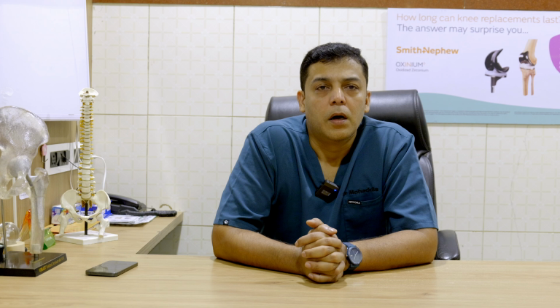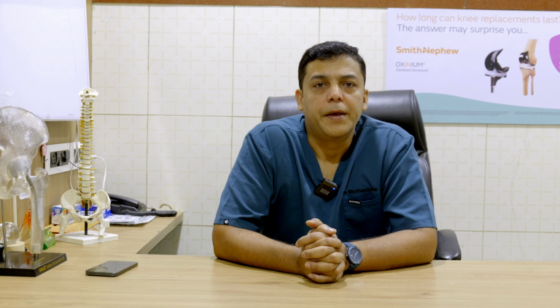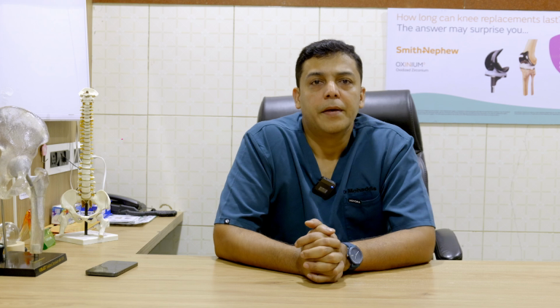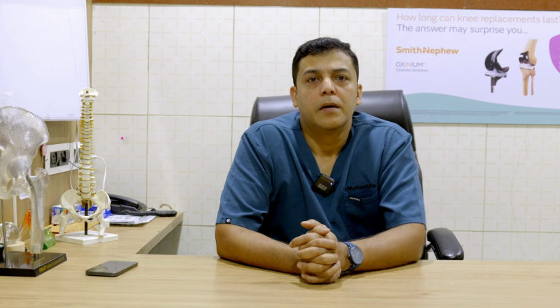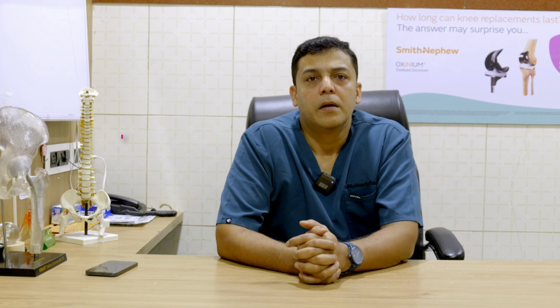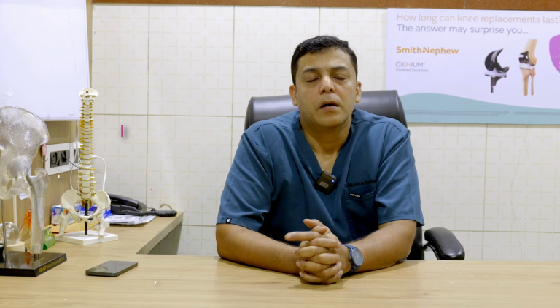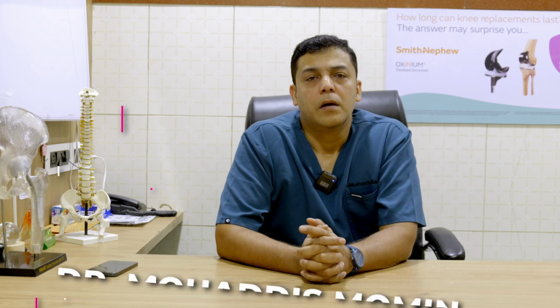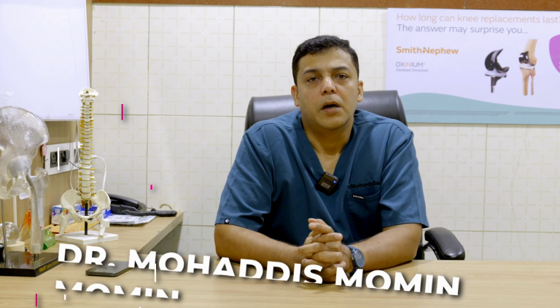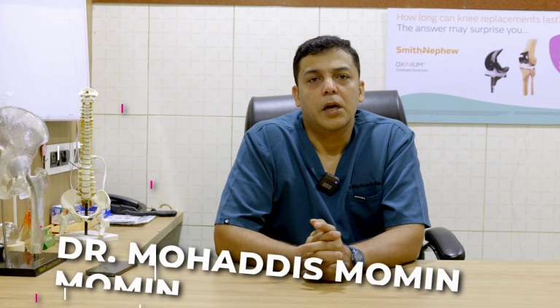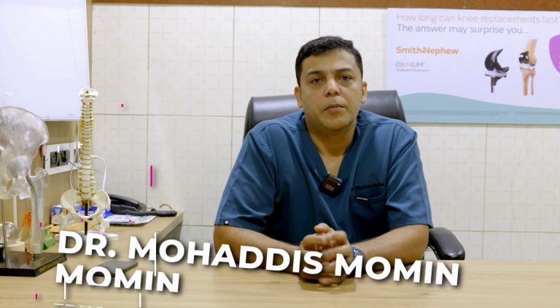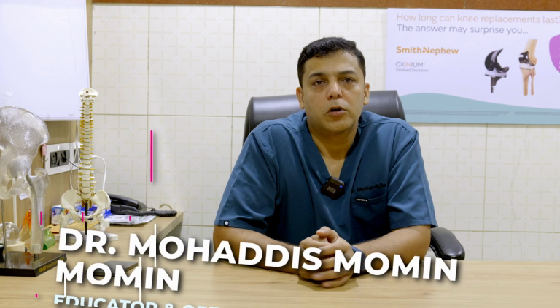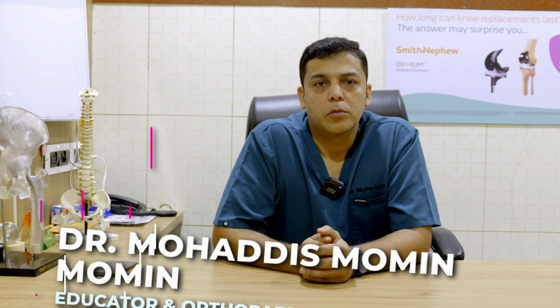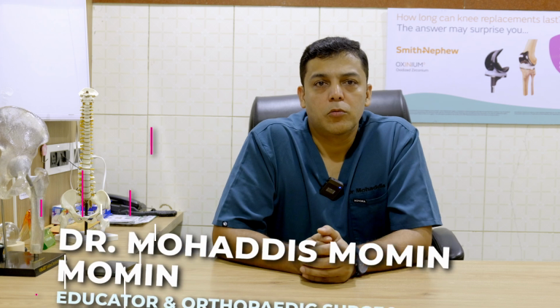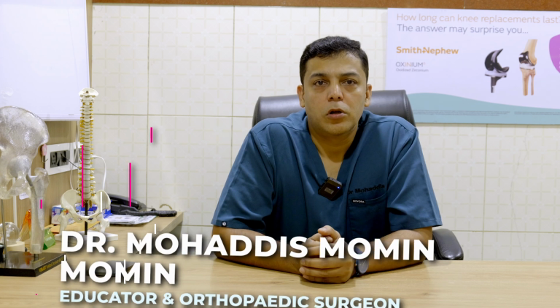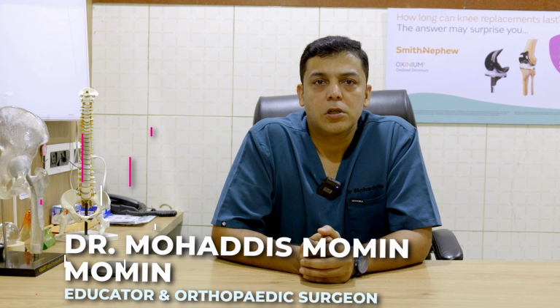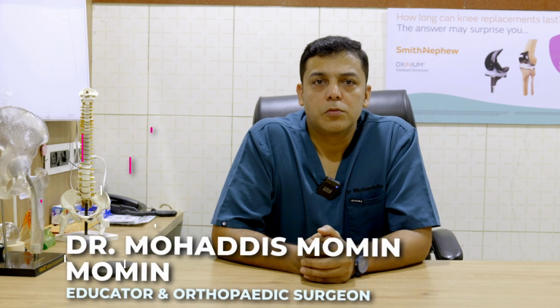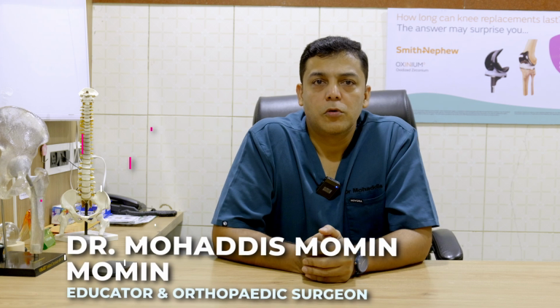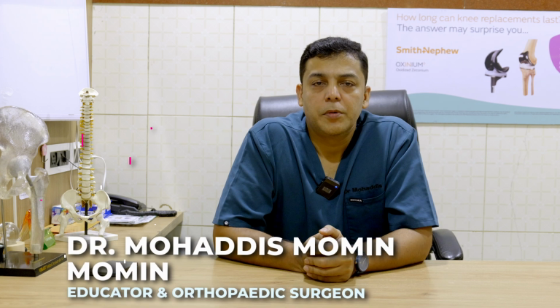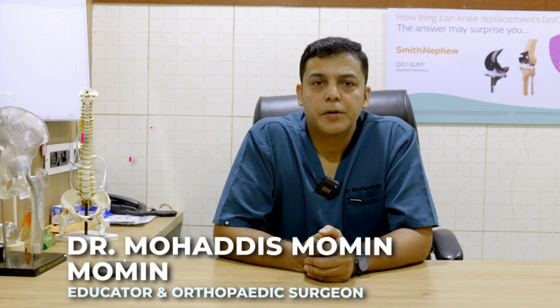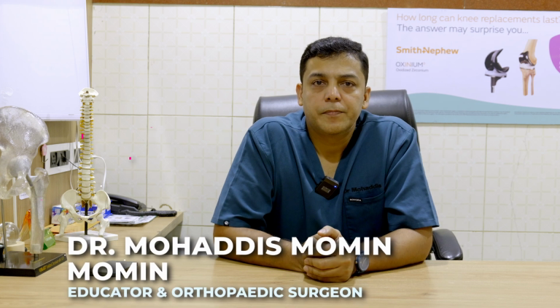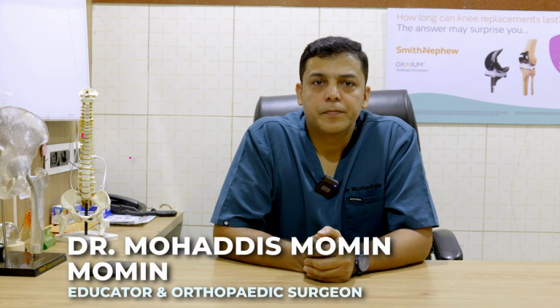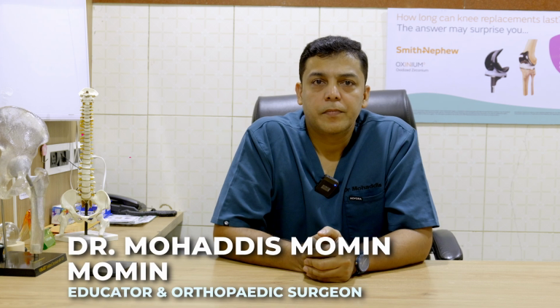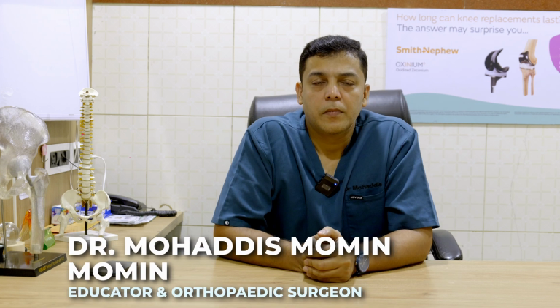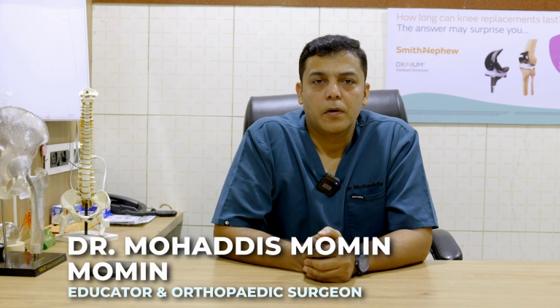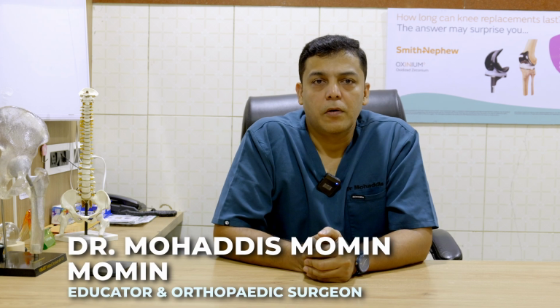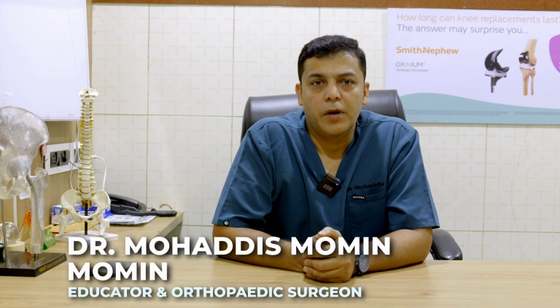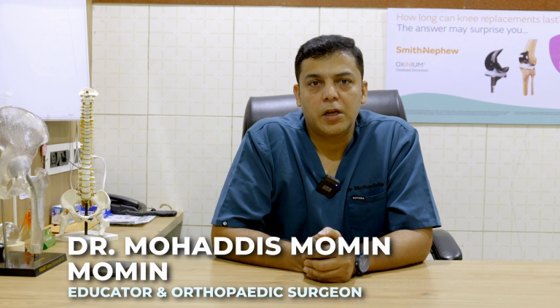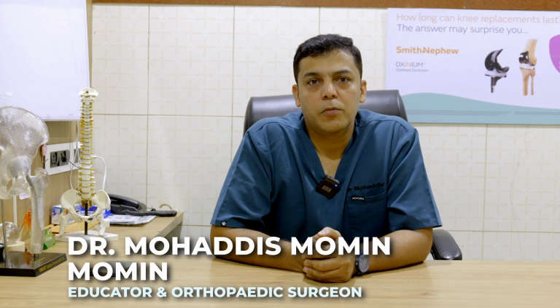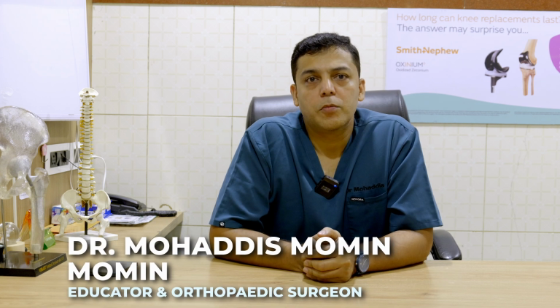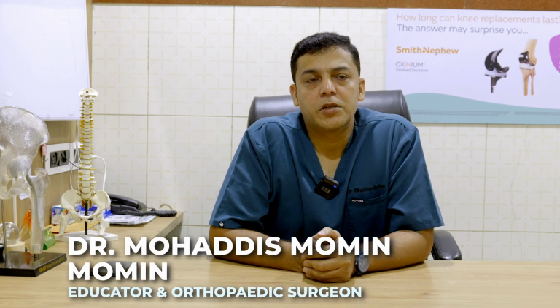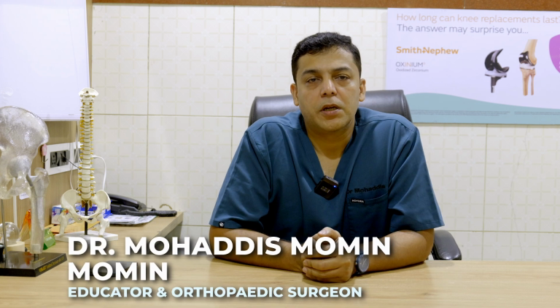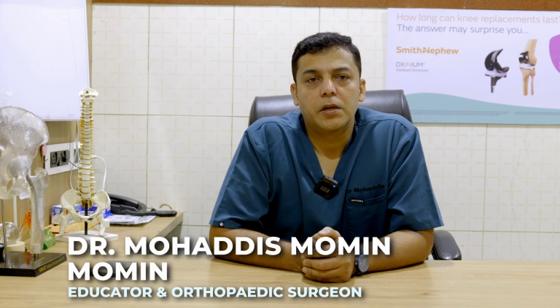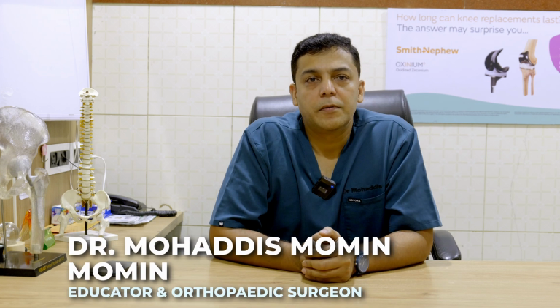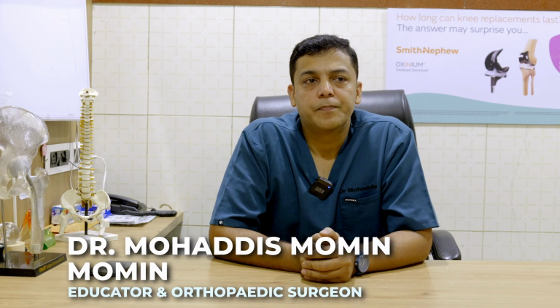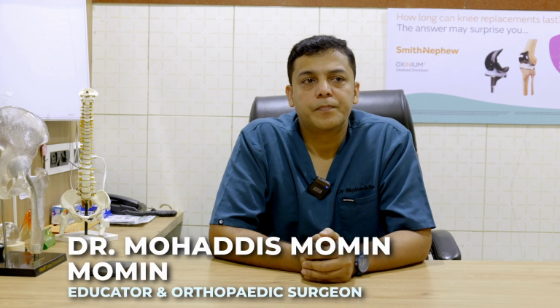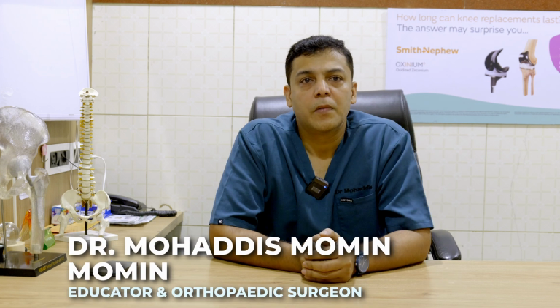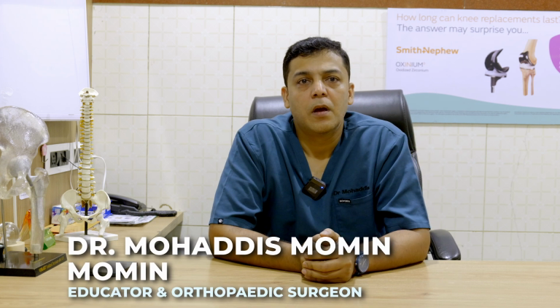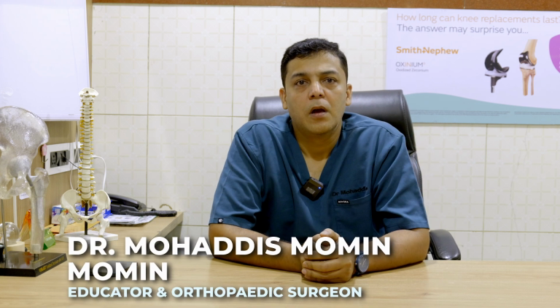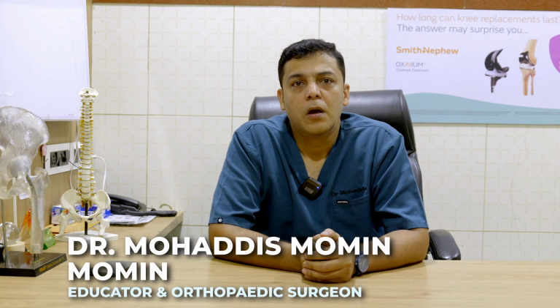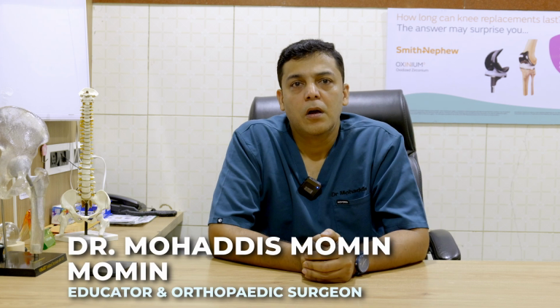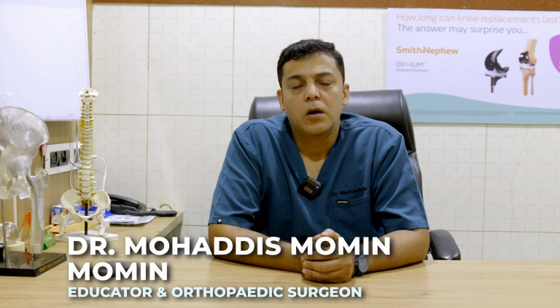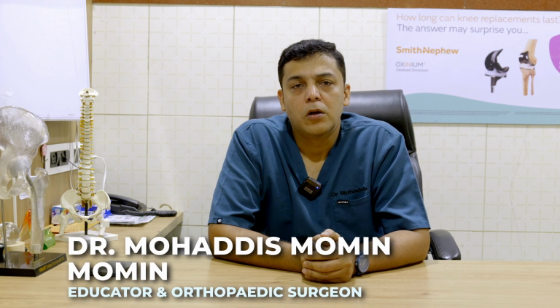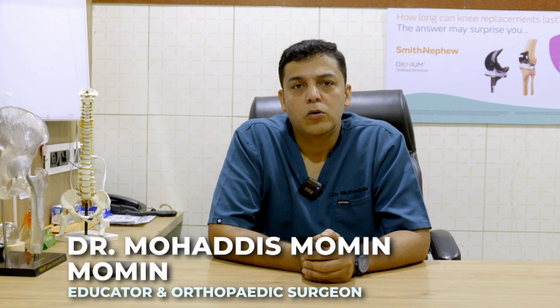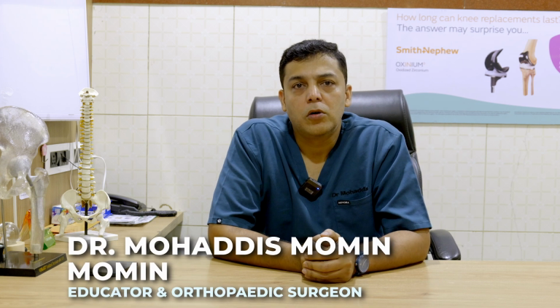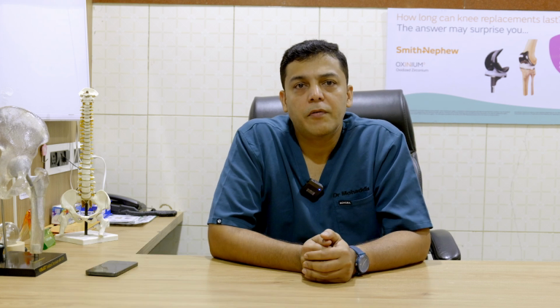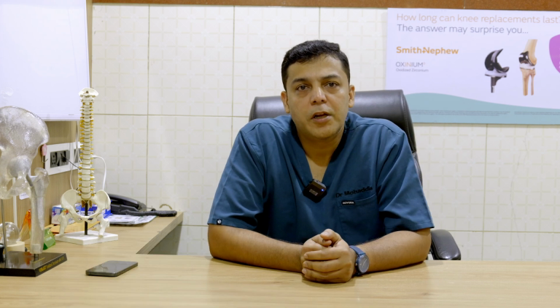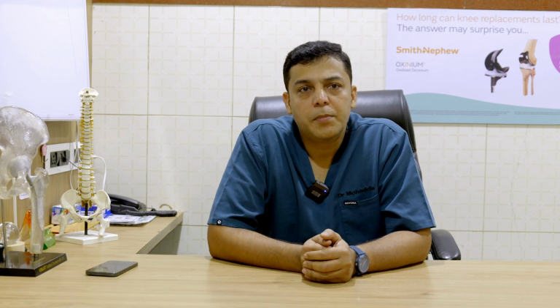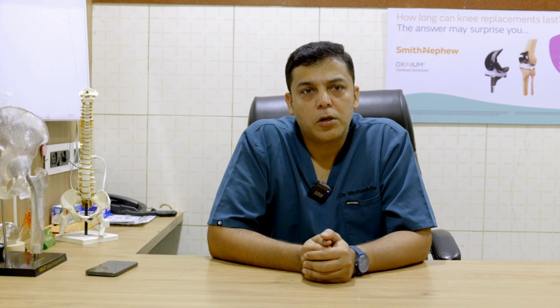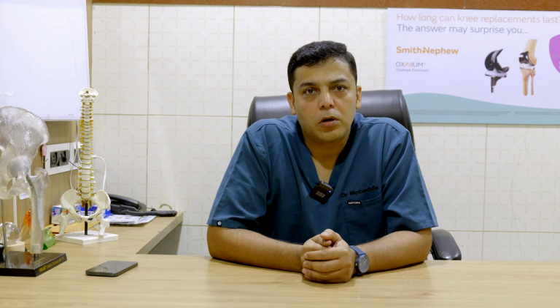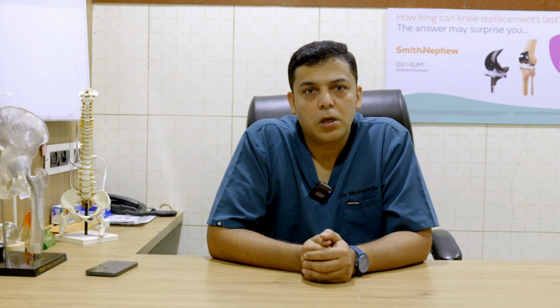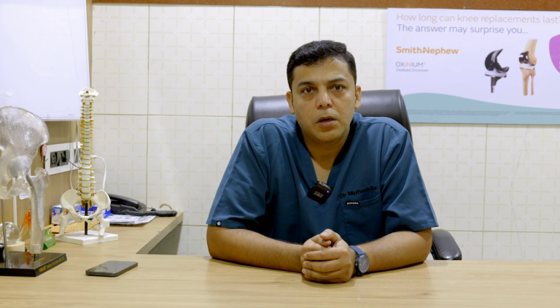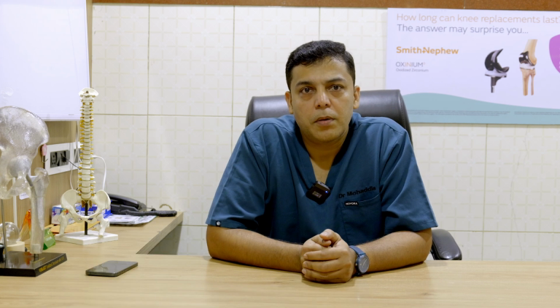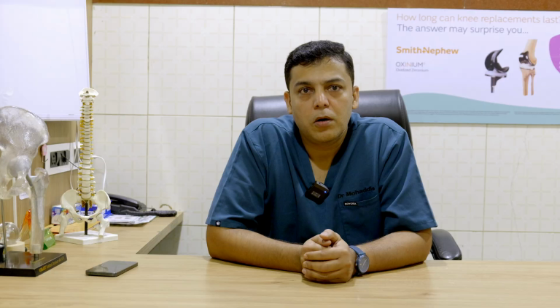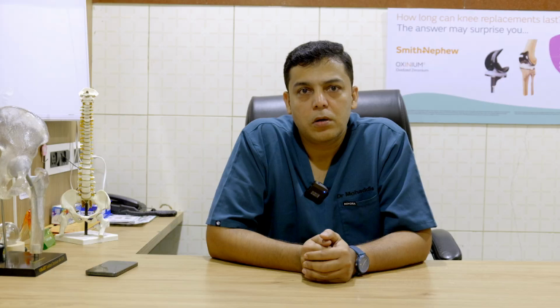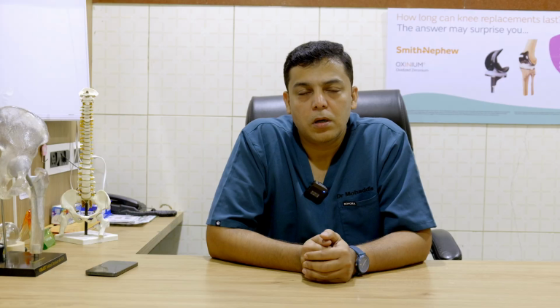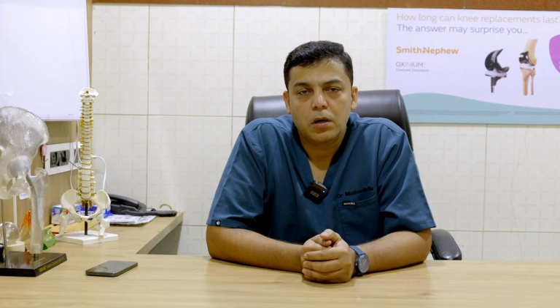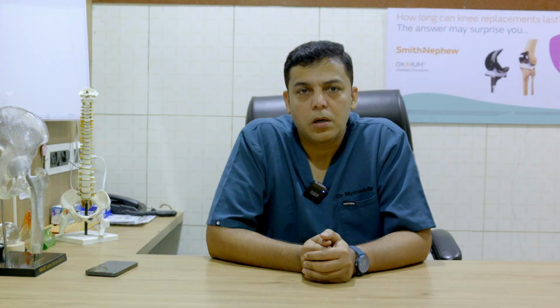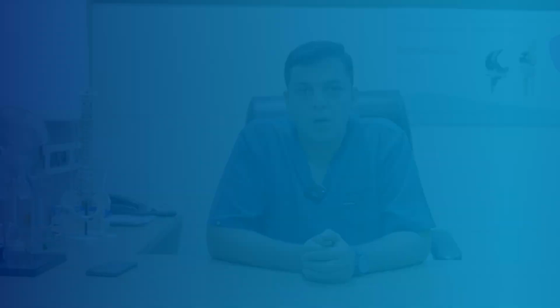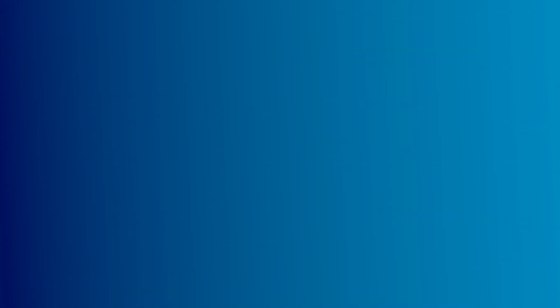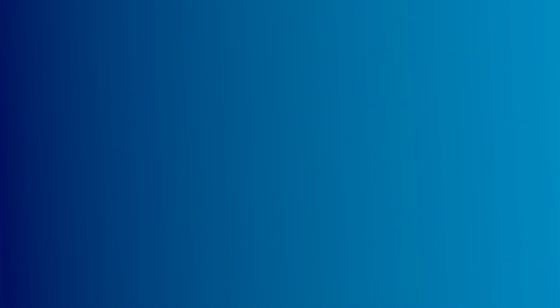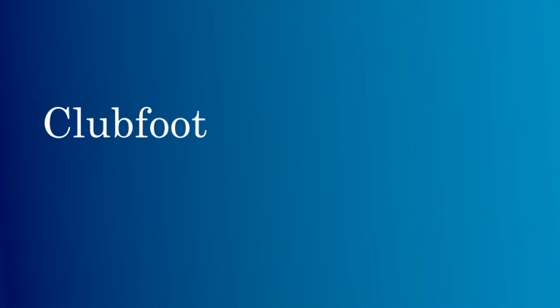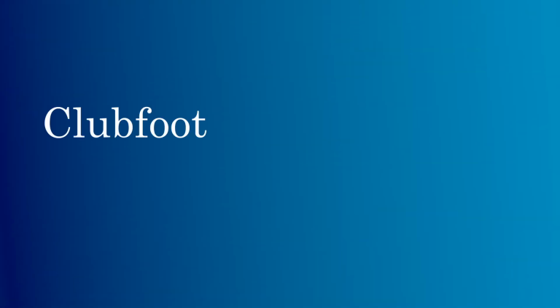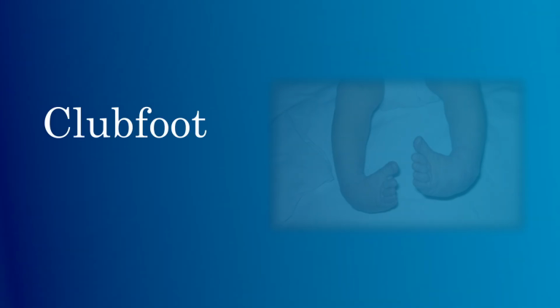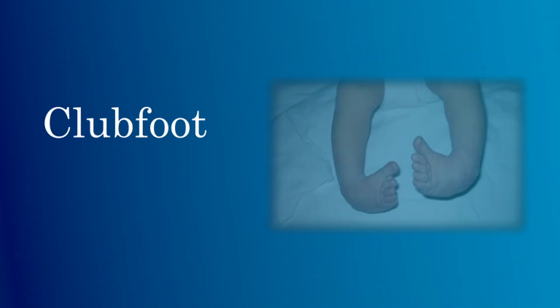Hi, I am Dr. Mohadiz Momin. Welcome to my channel. Today we will be talking about club foot.